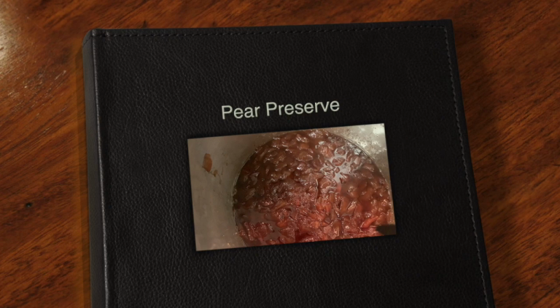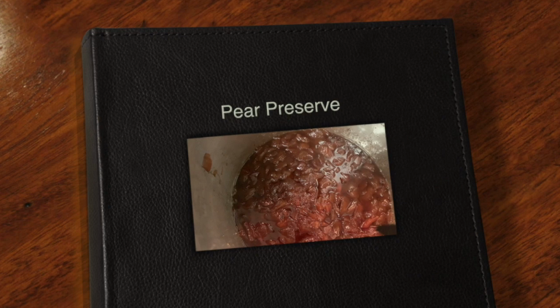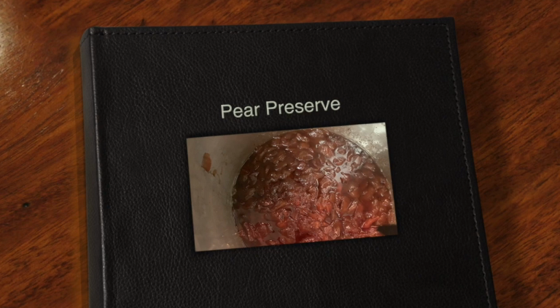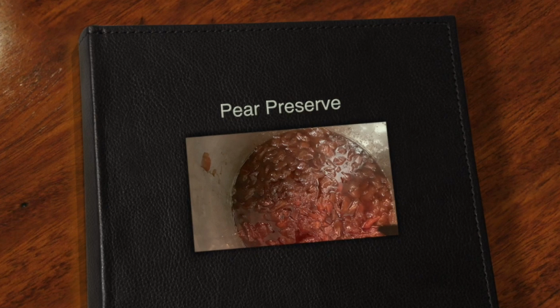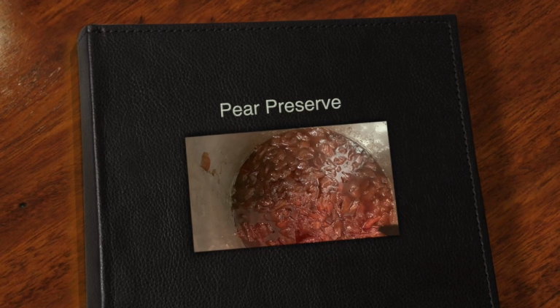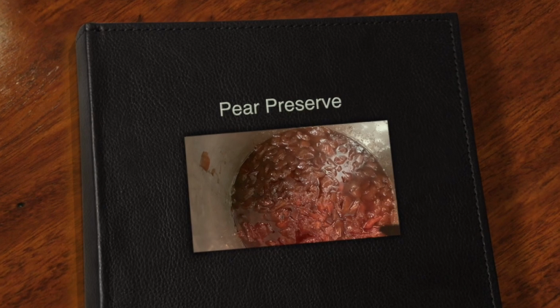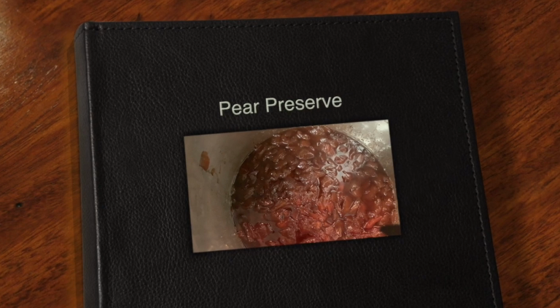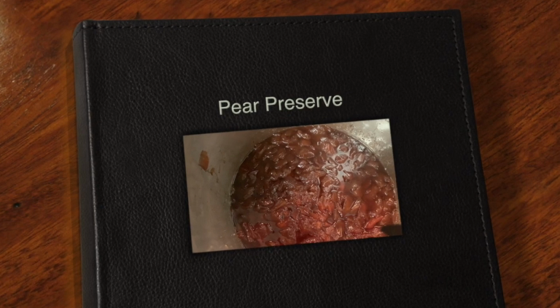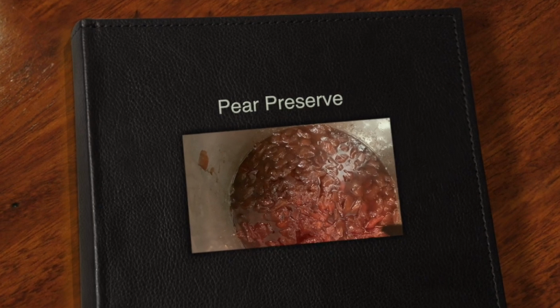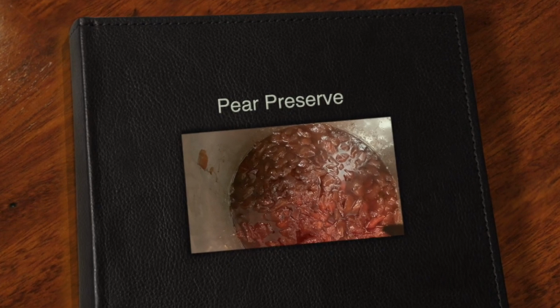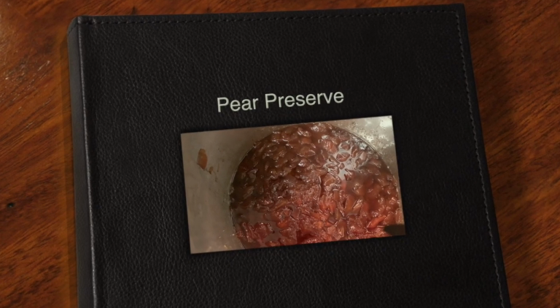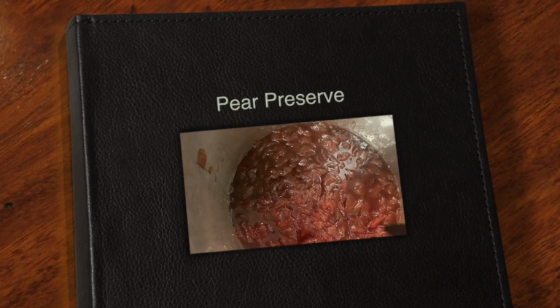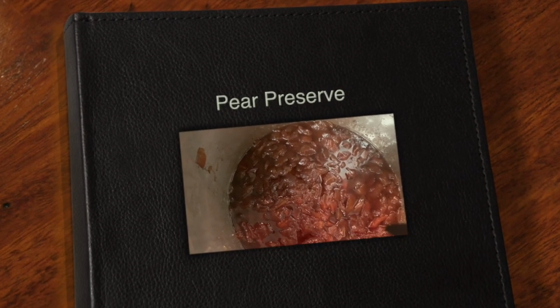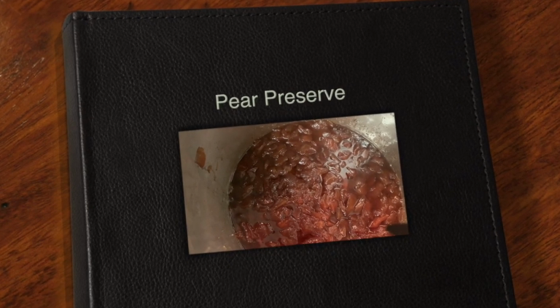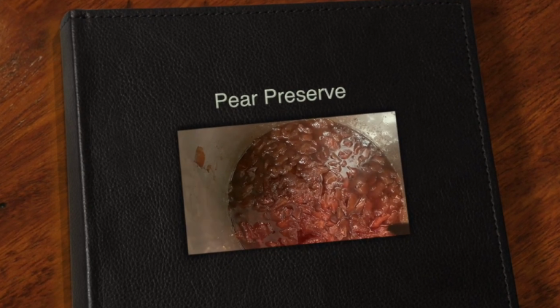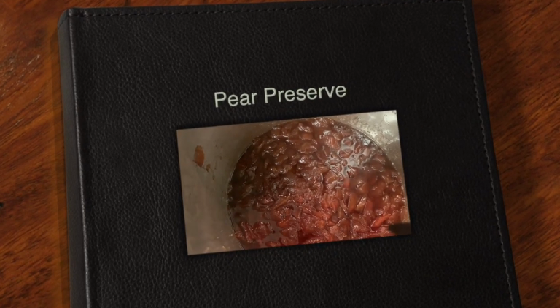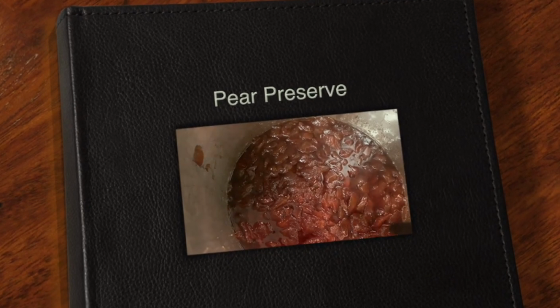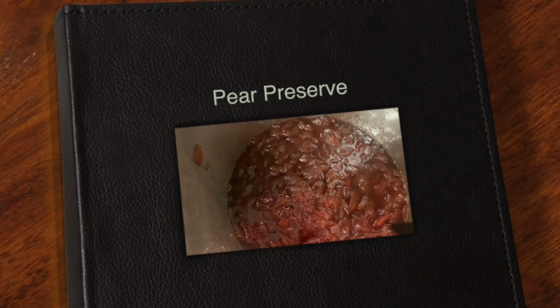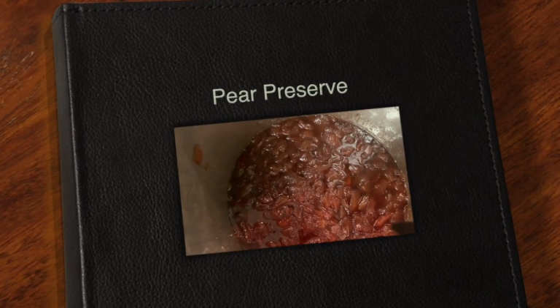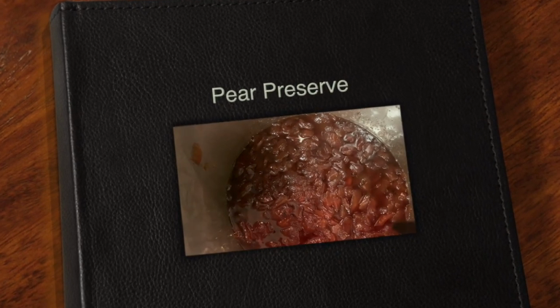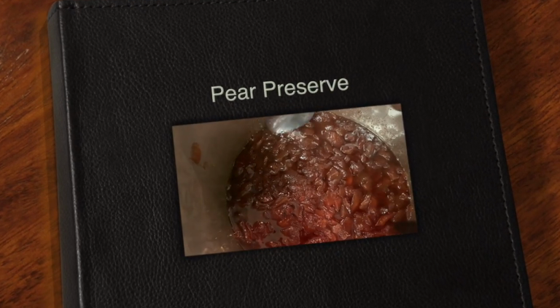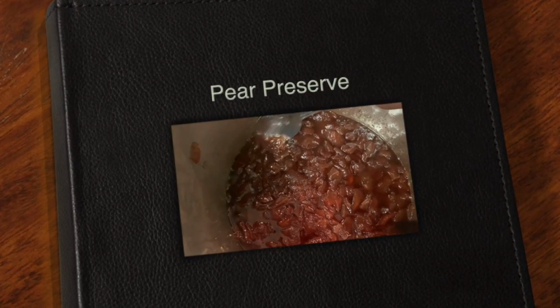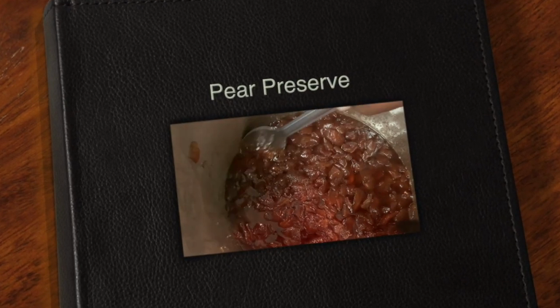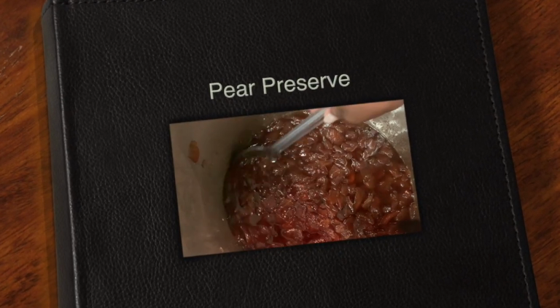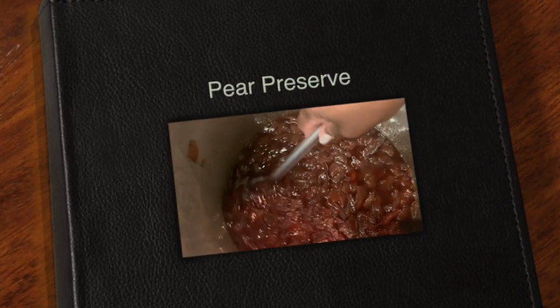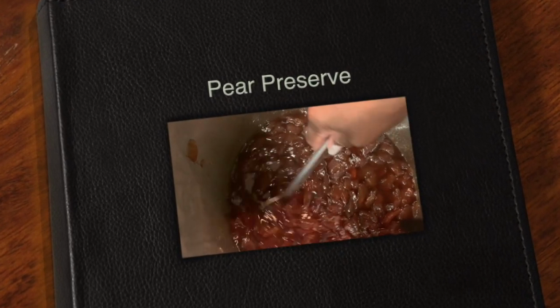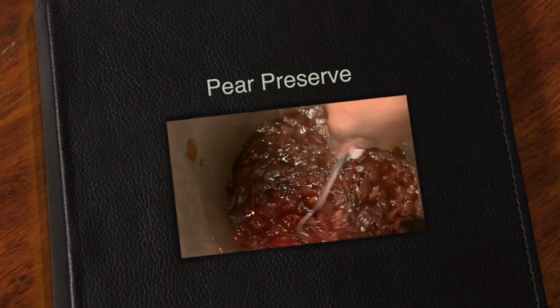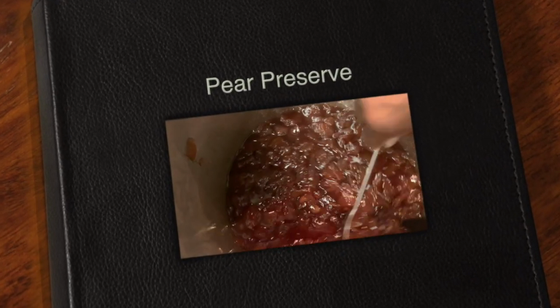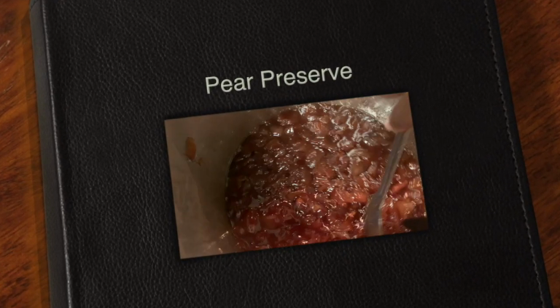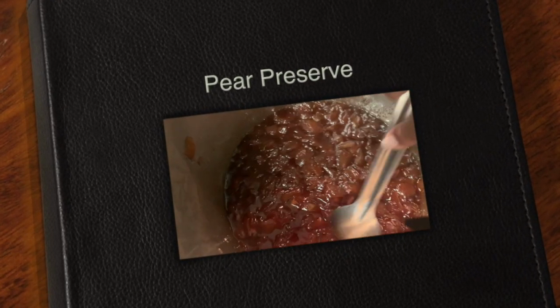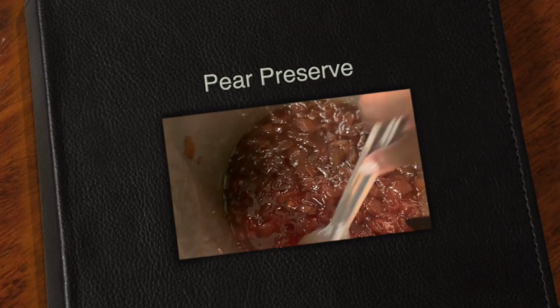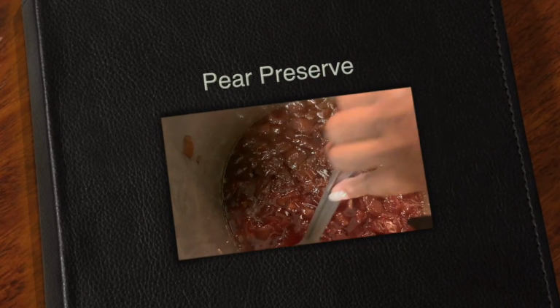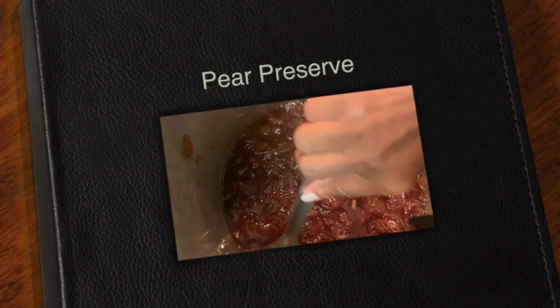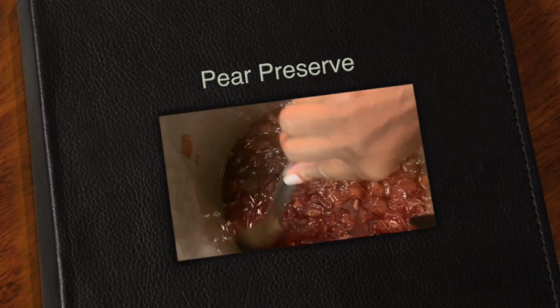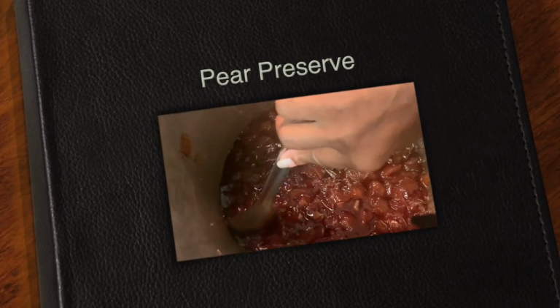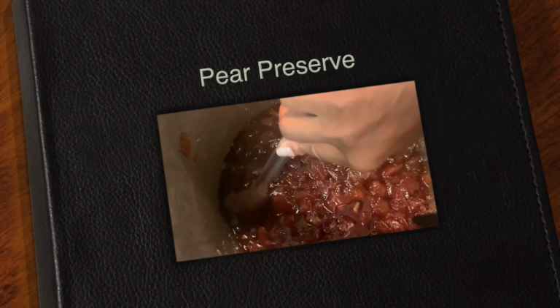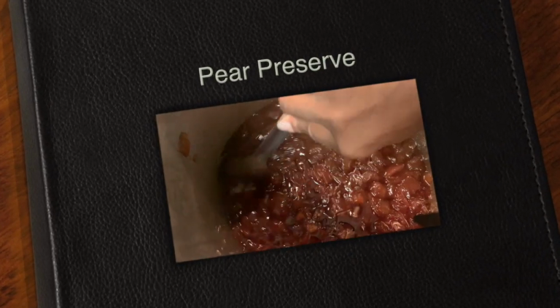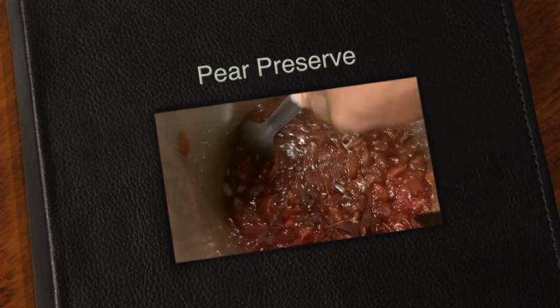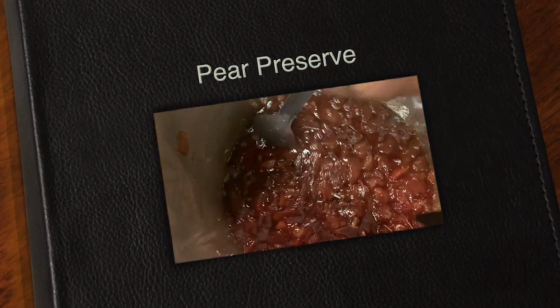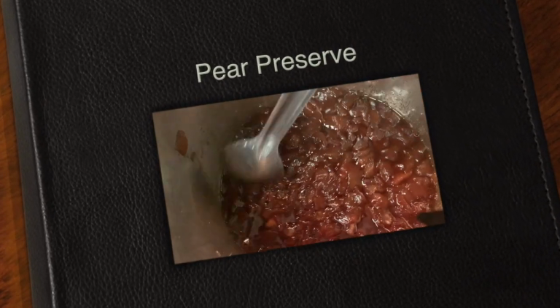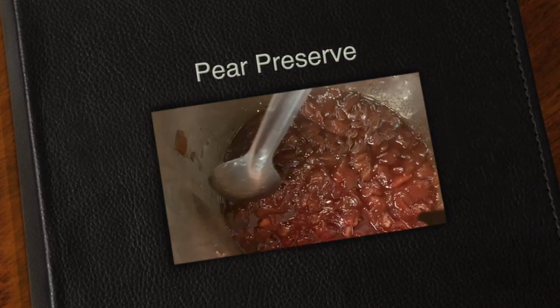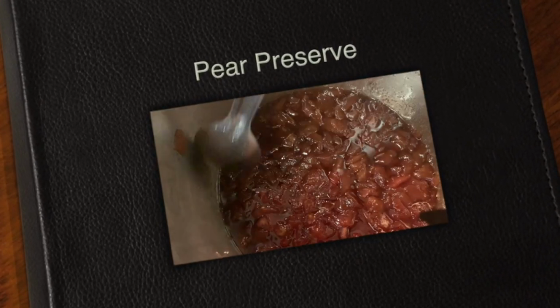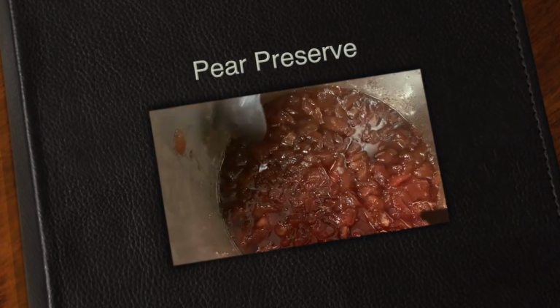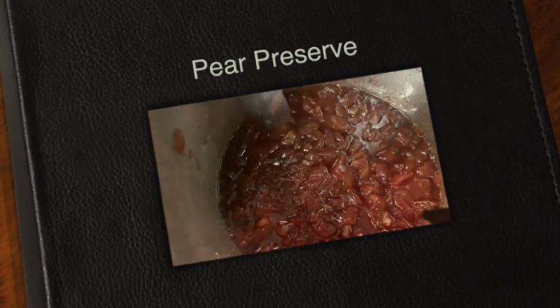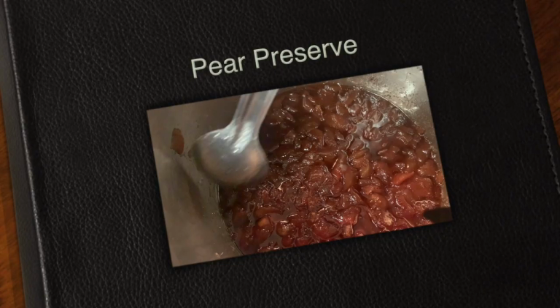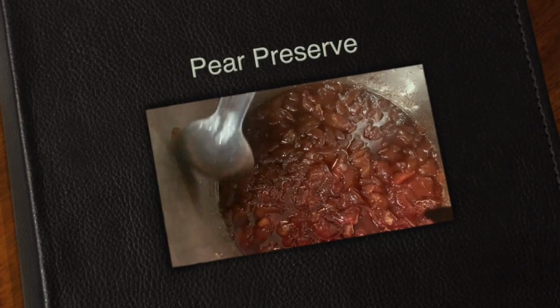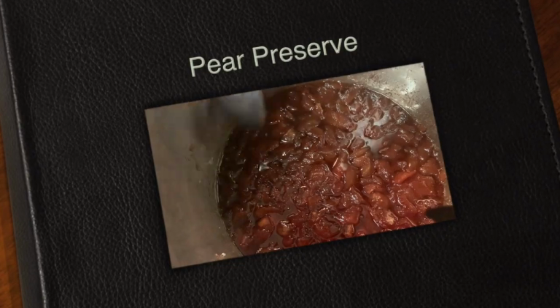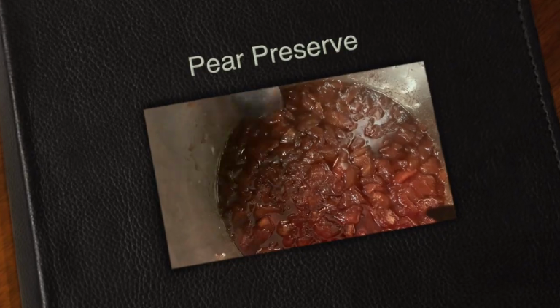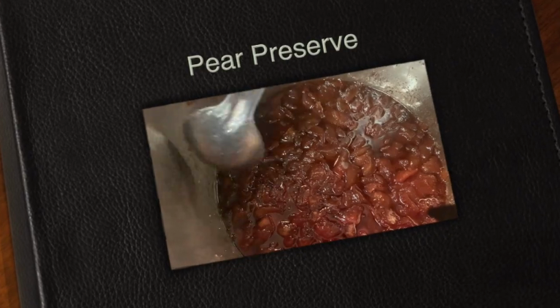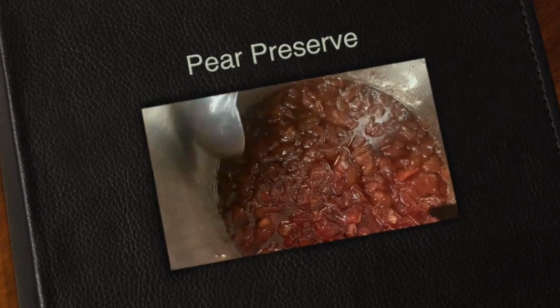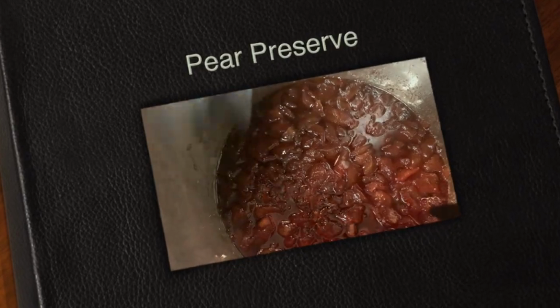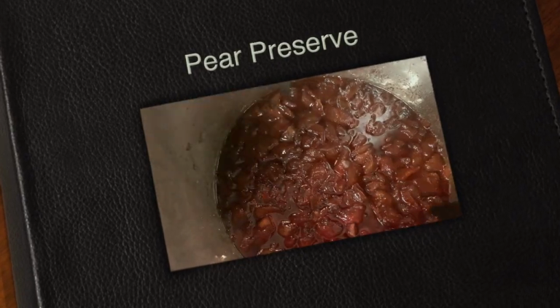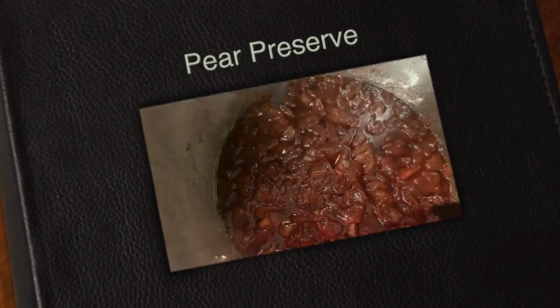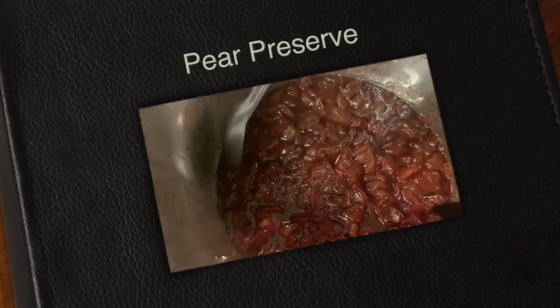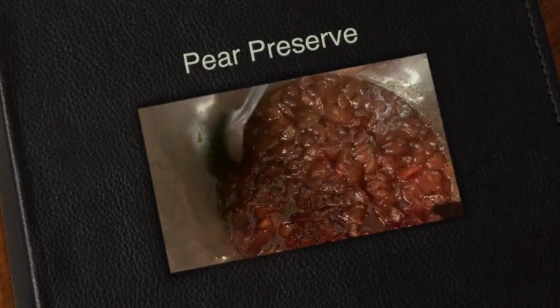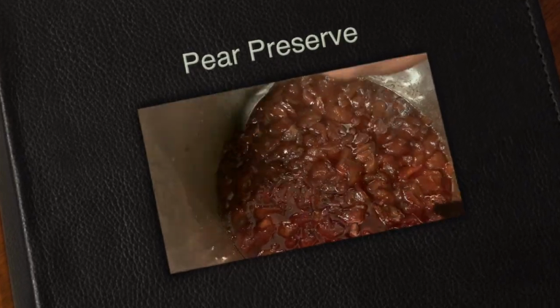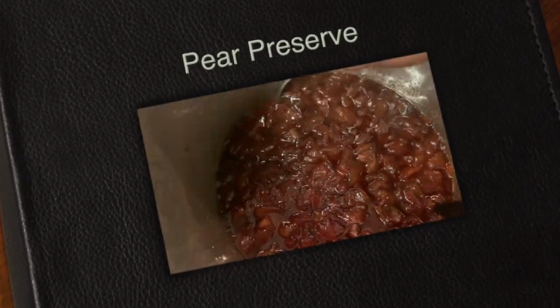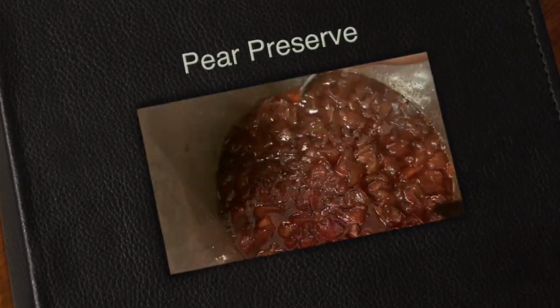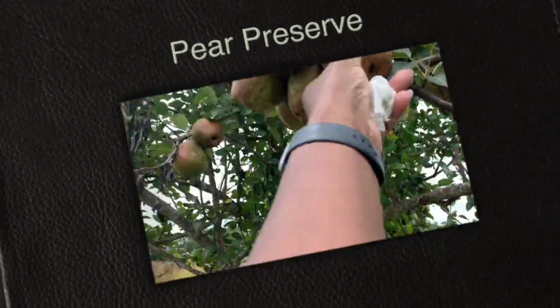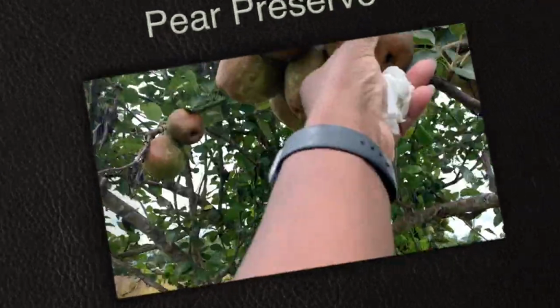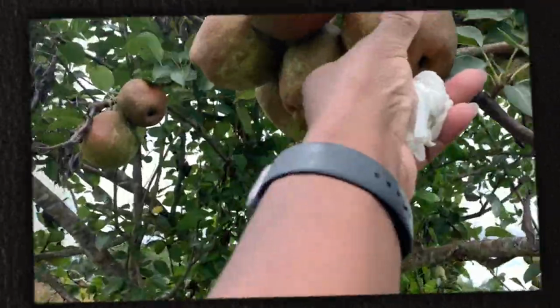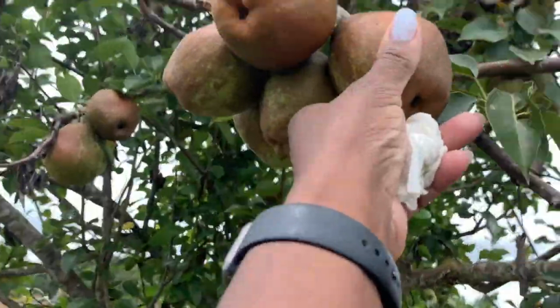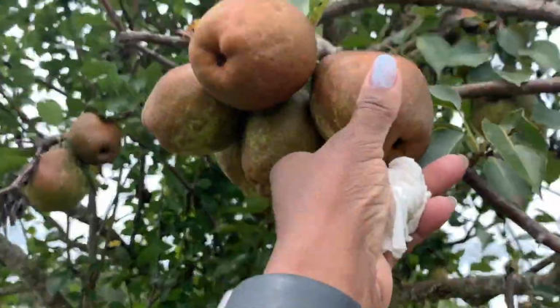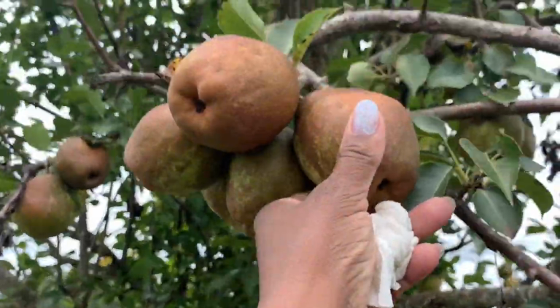Hey guys, today on Simply Mercy B we're making pear preserves, so we're going on a little field trip.